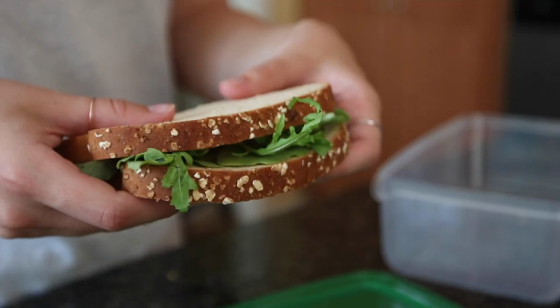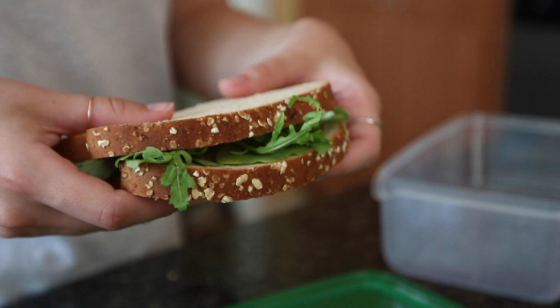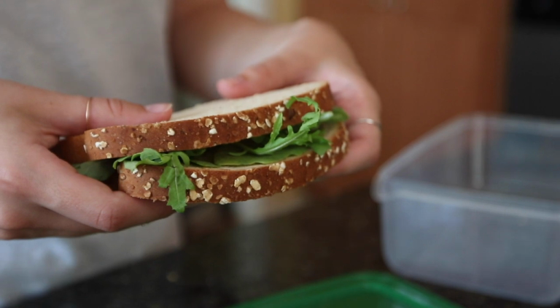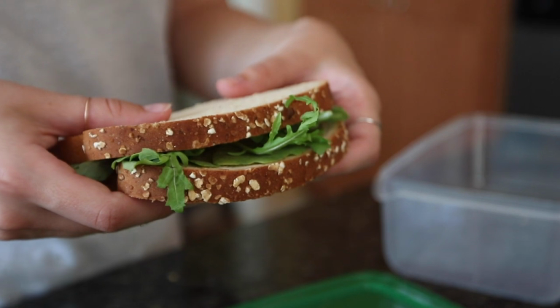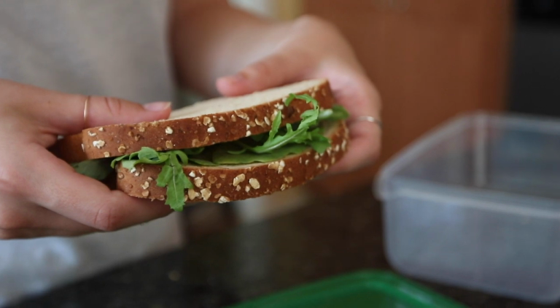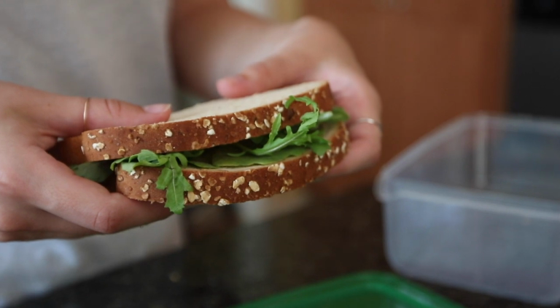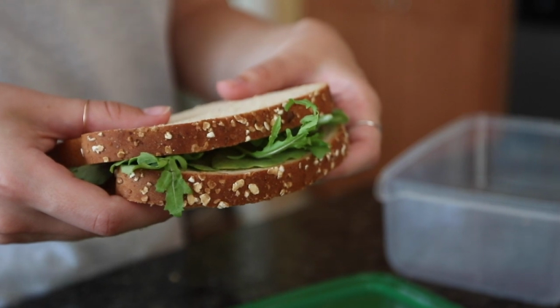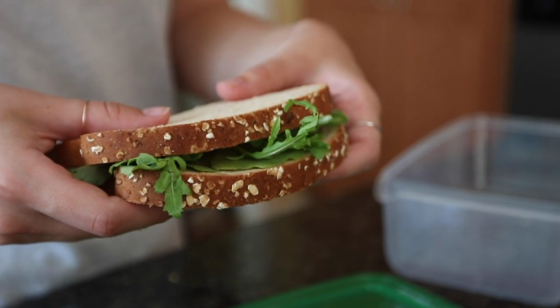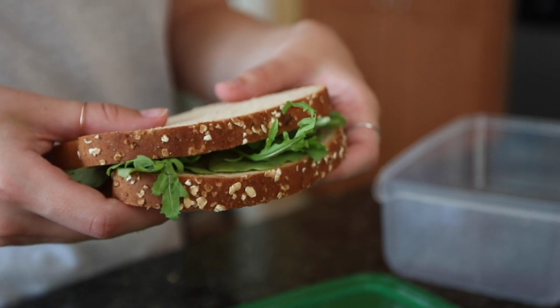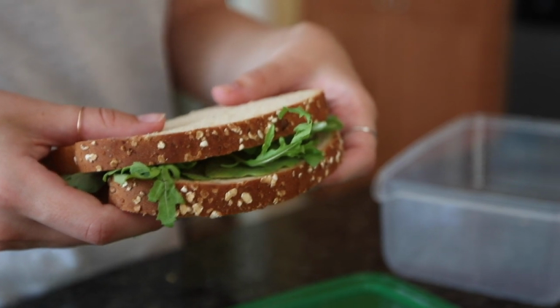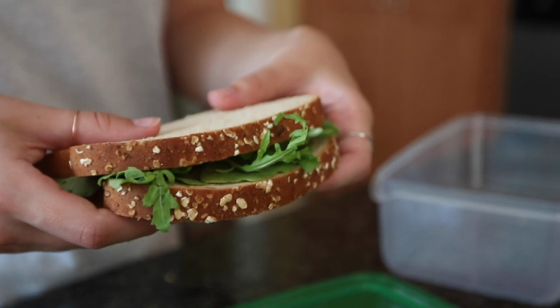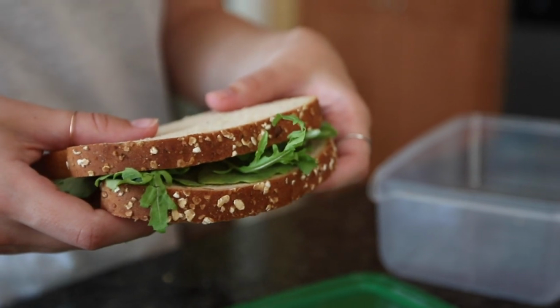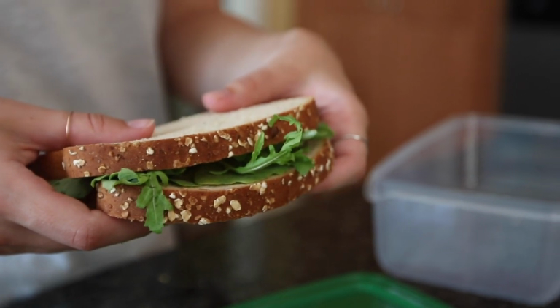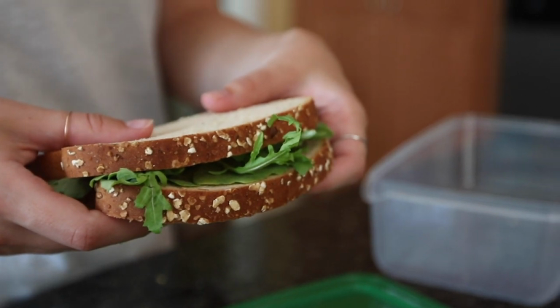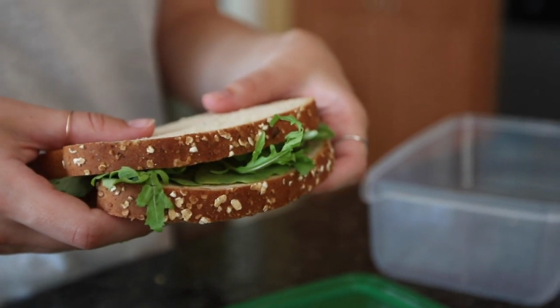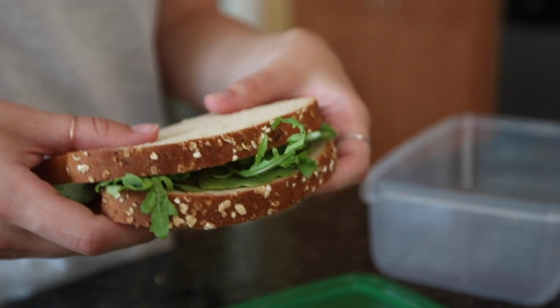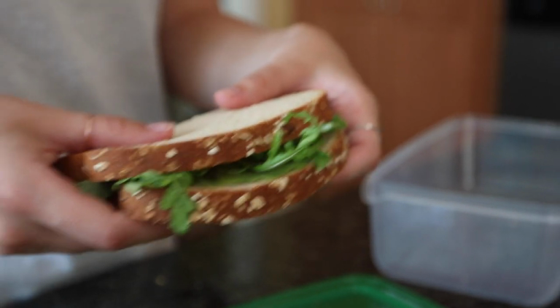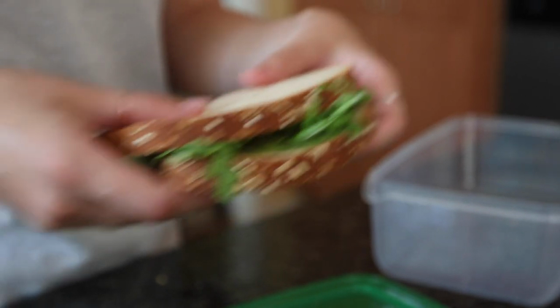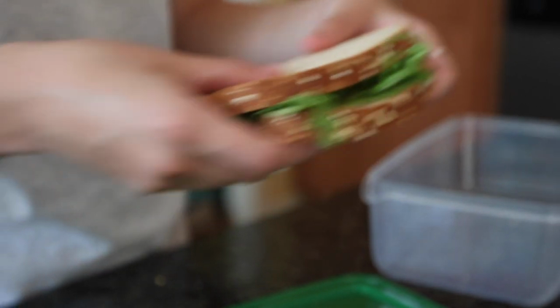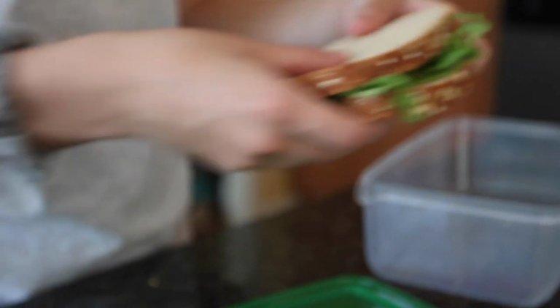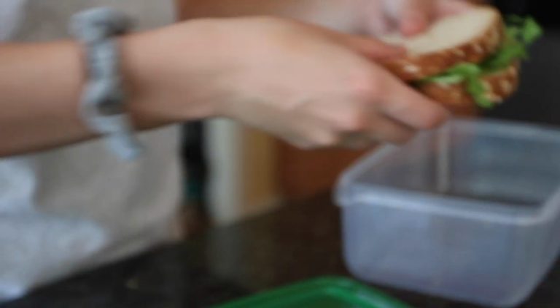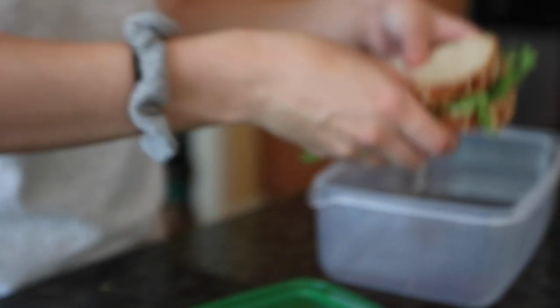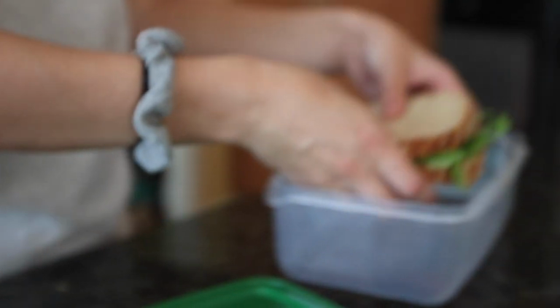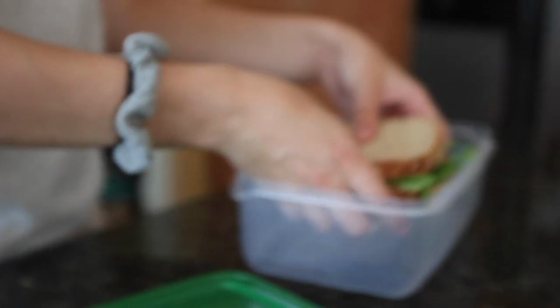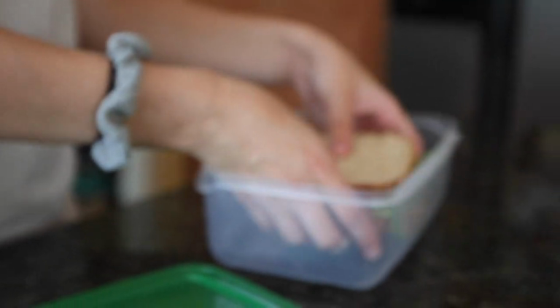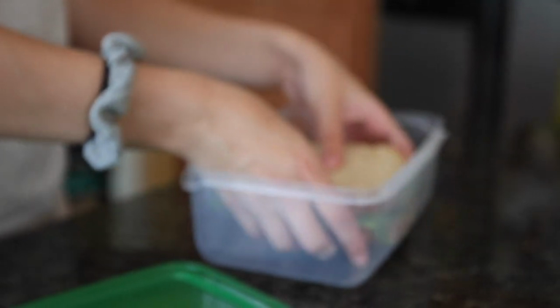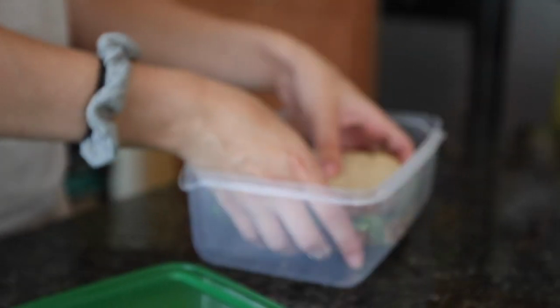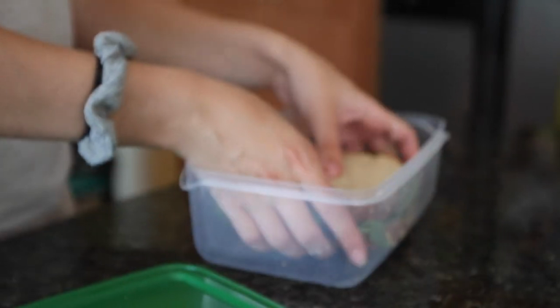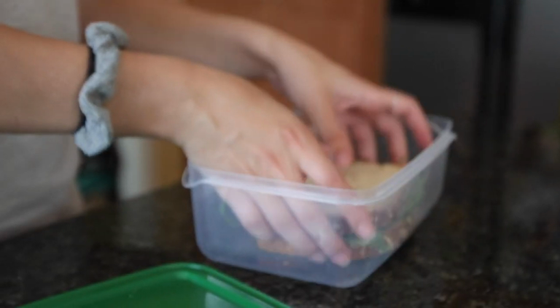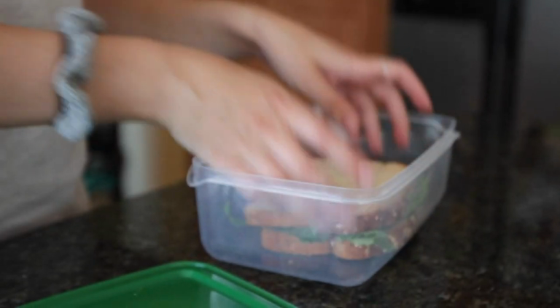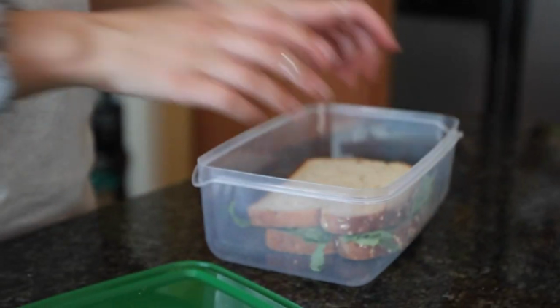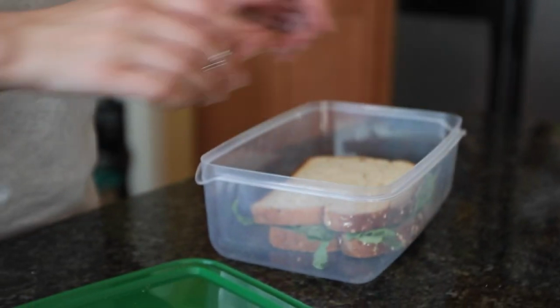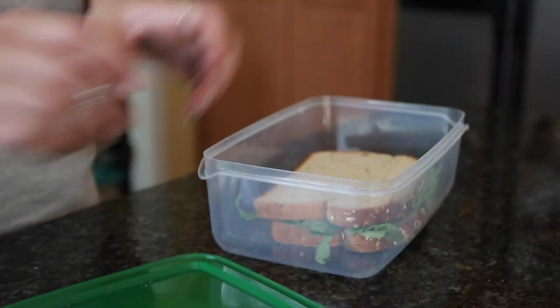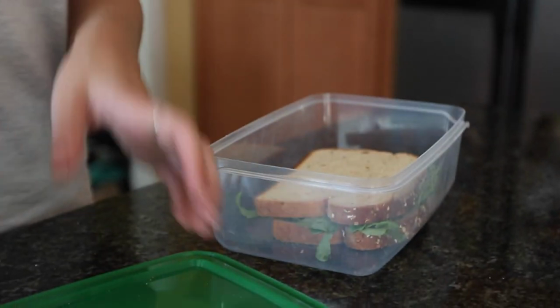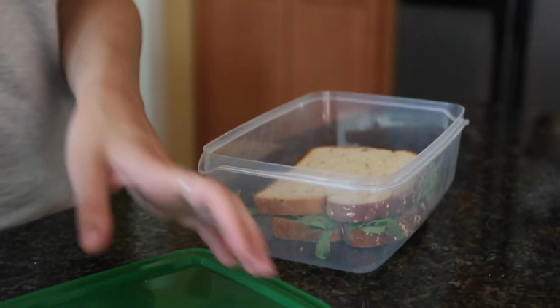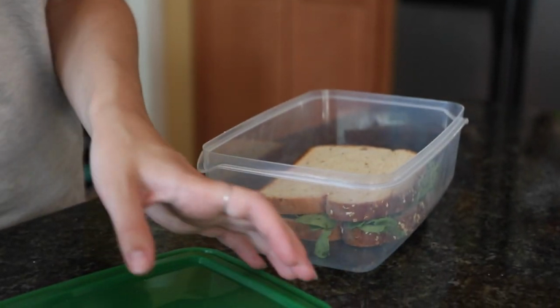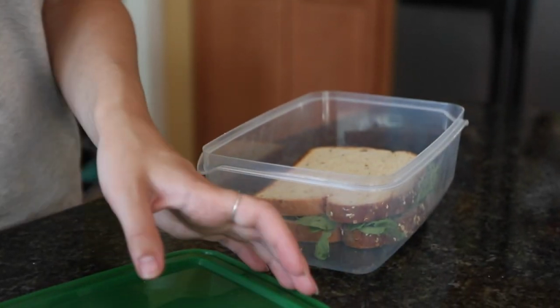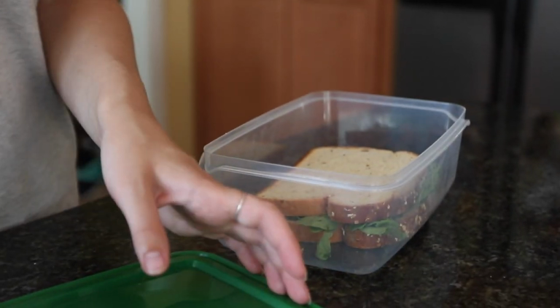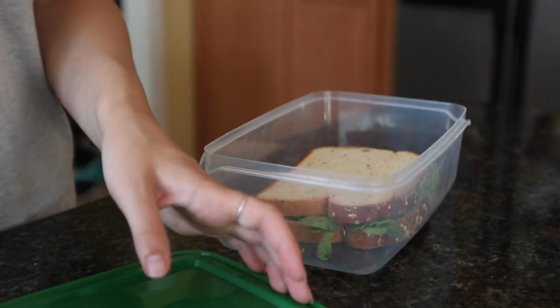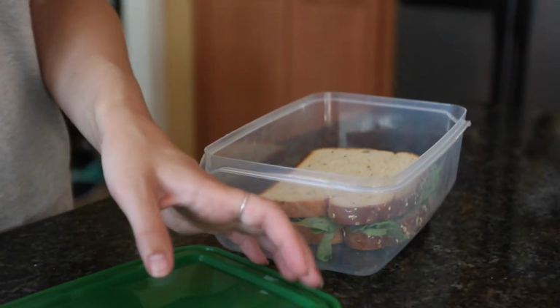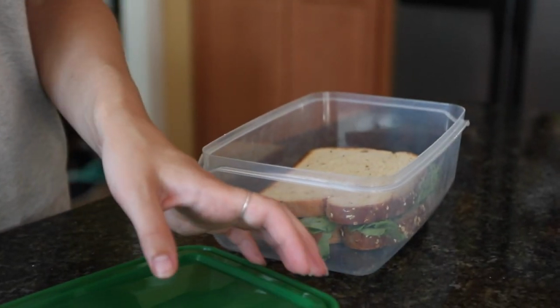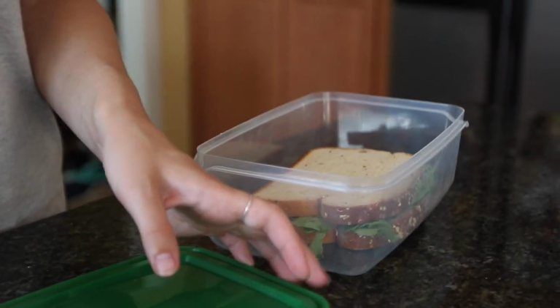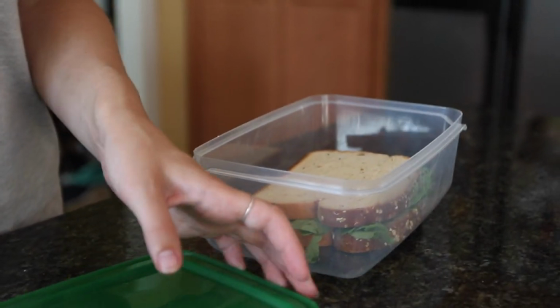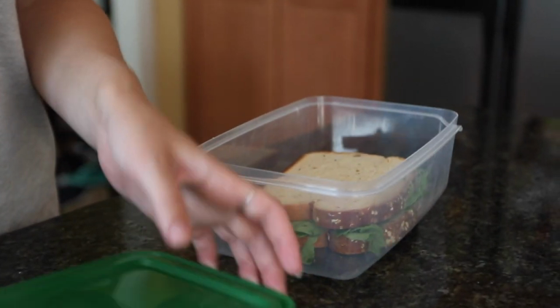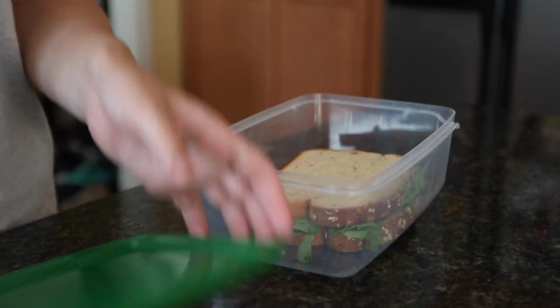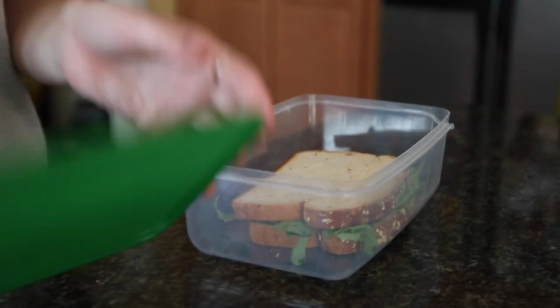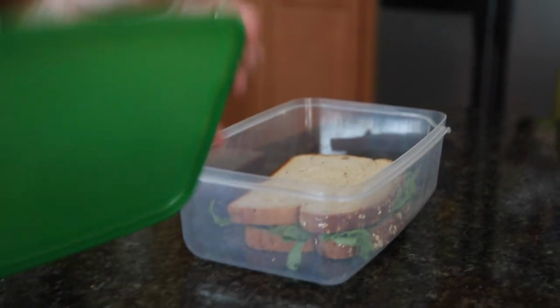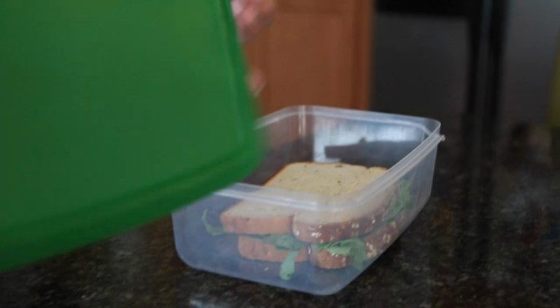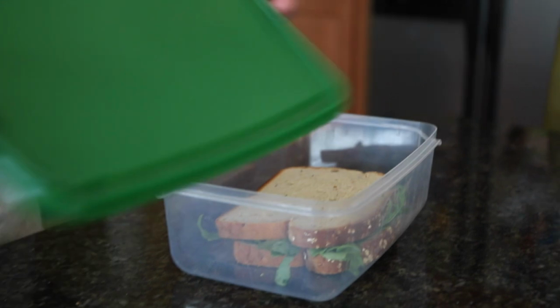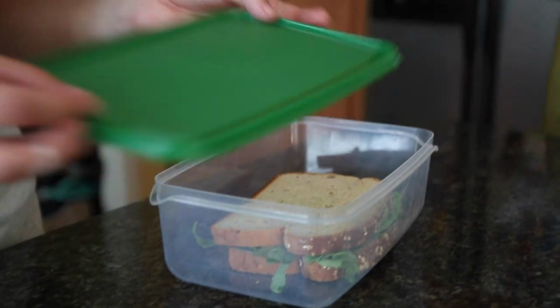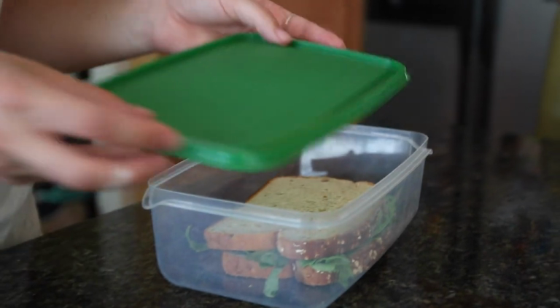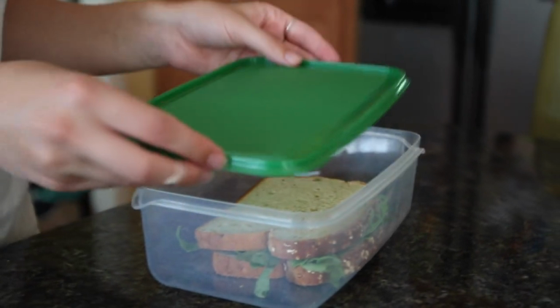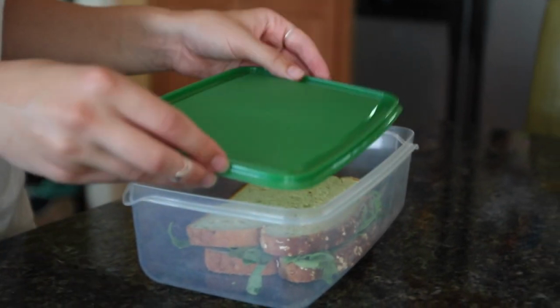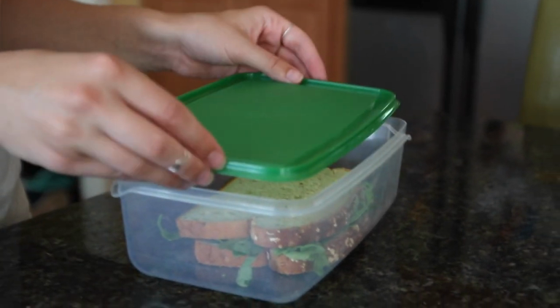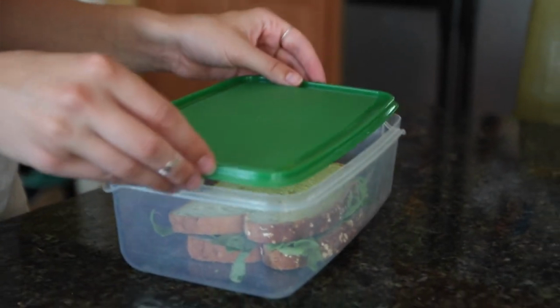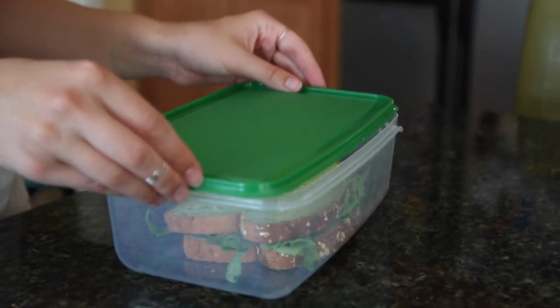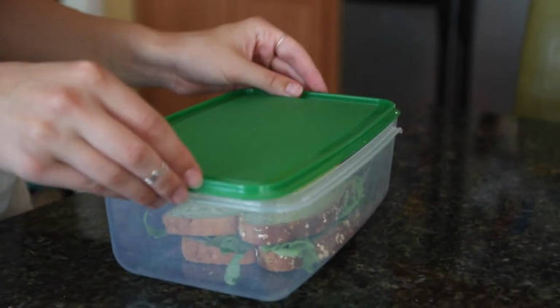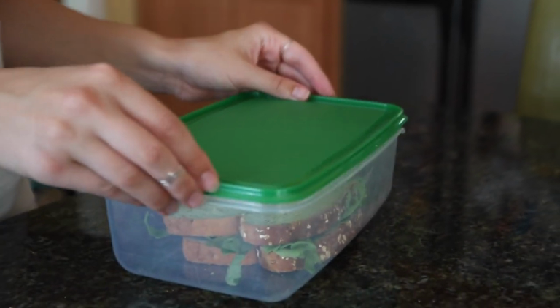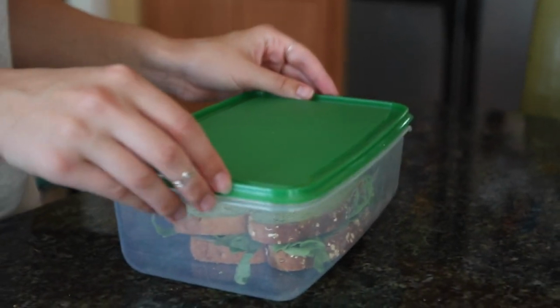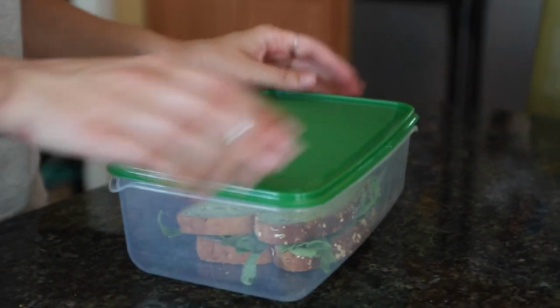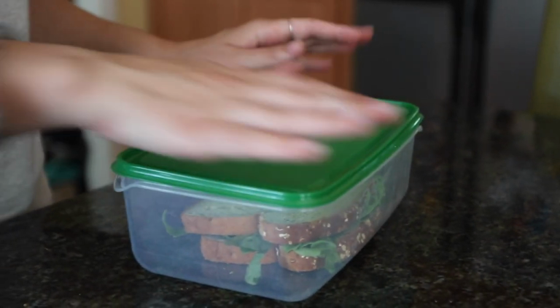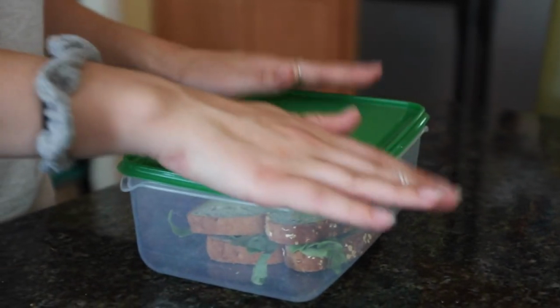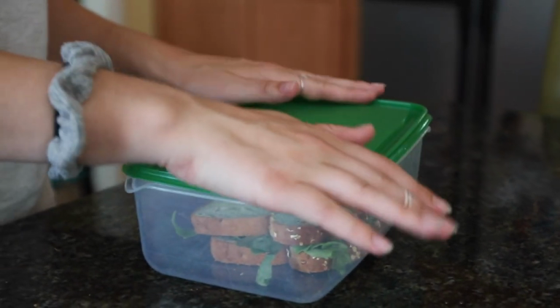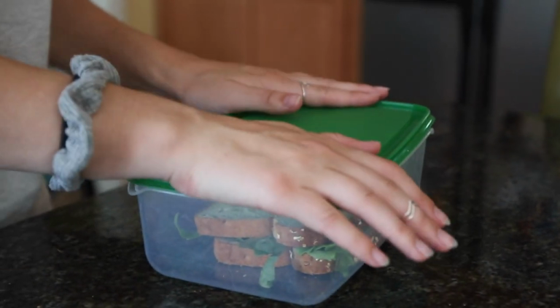URI offers great grab and go meals. If you ever have leftovers or want to save a grab and go meal for later, having some Tupperware on hand is a great idea.